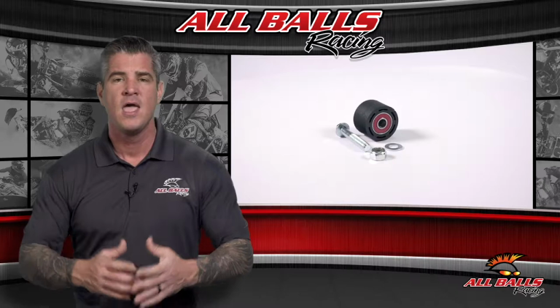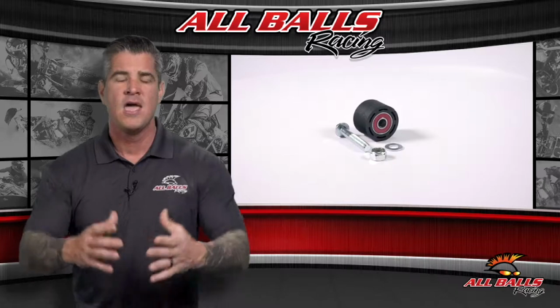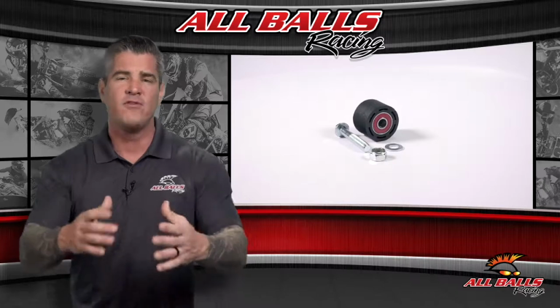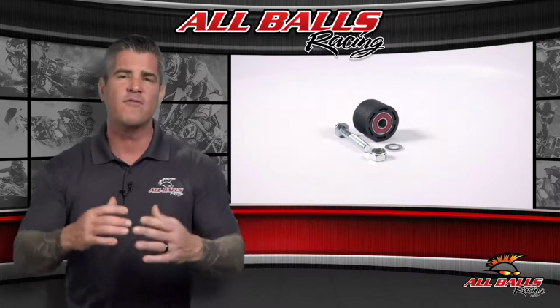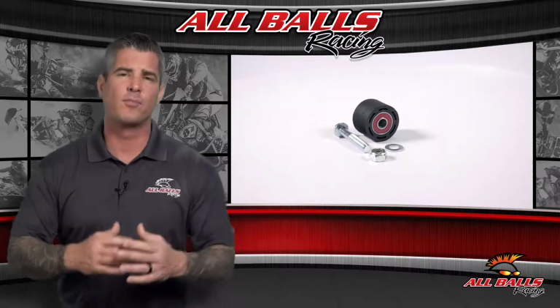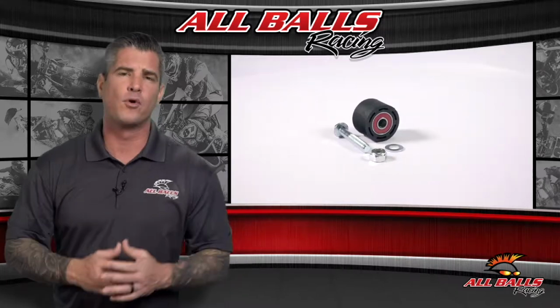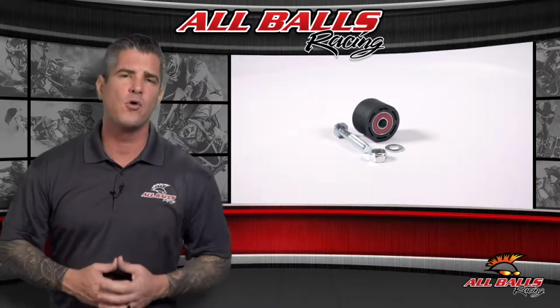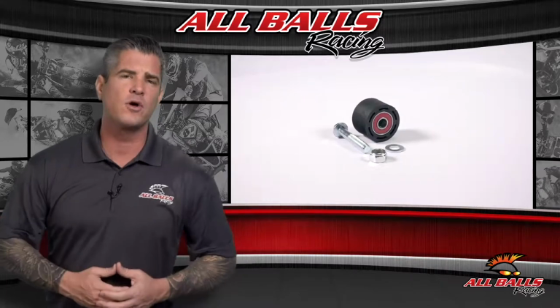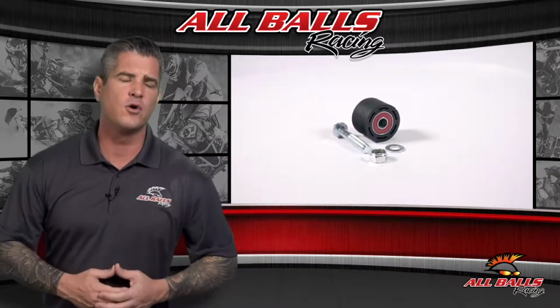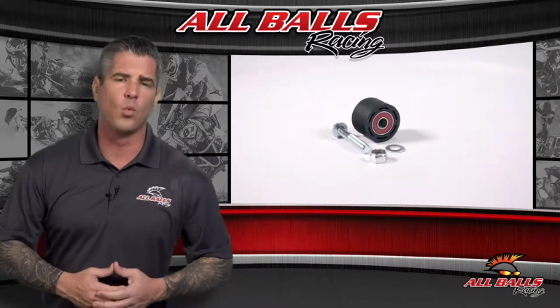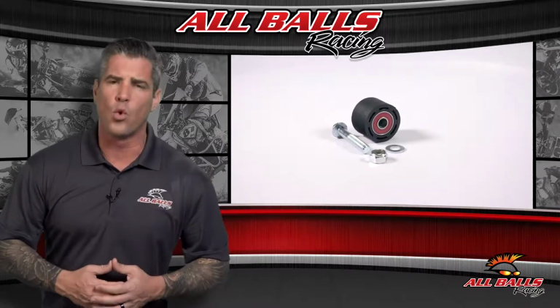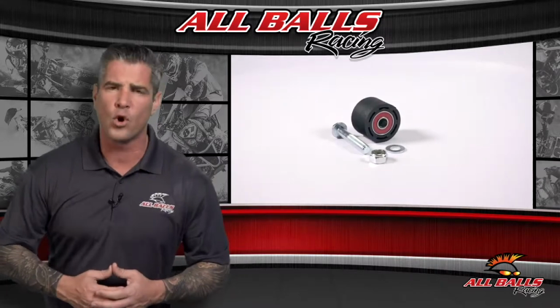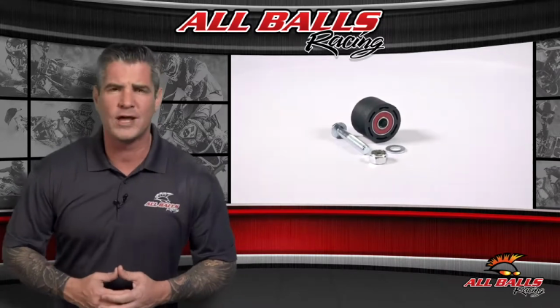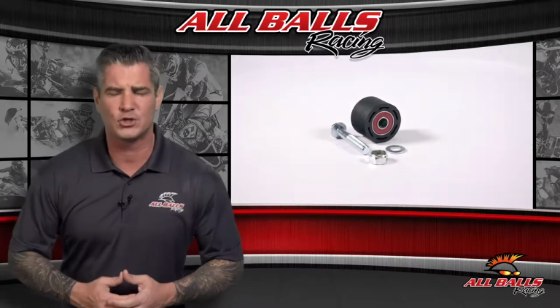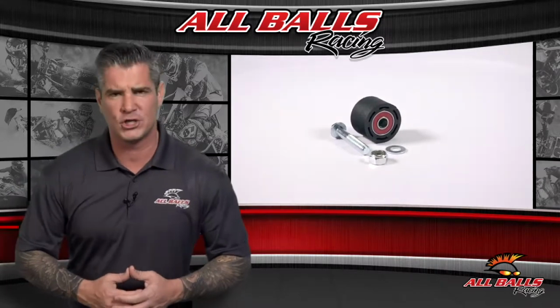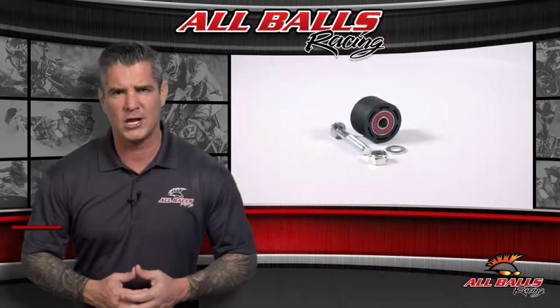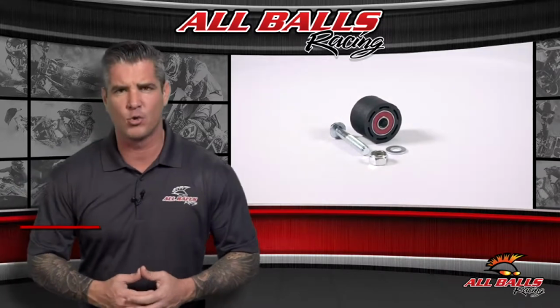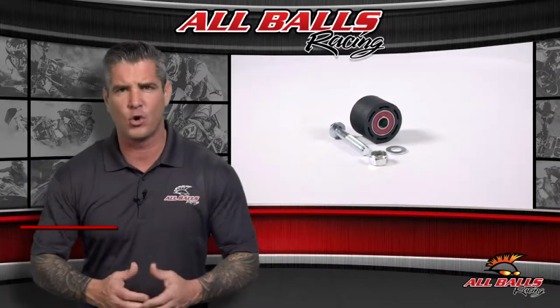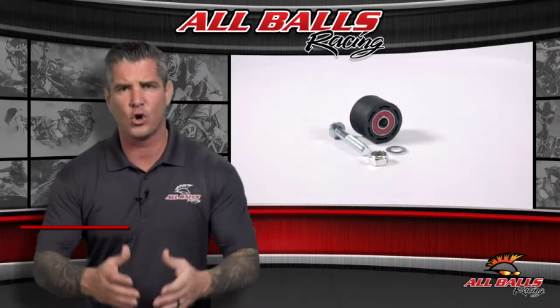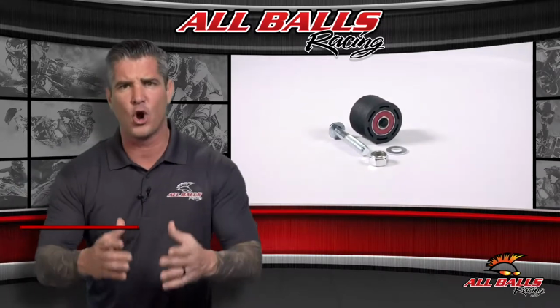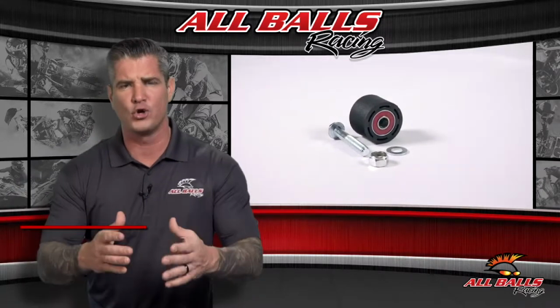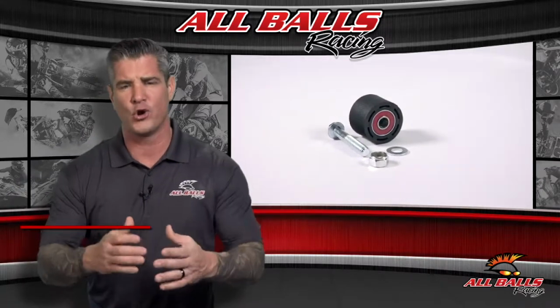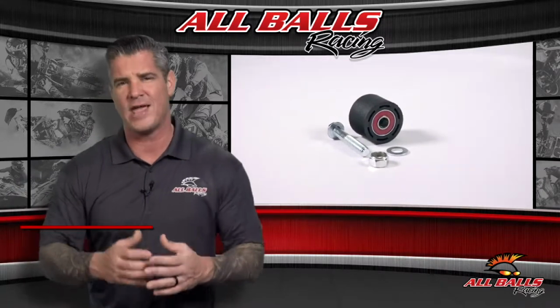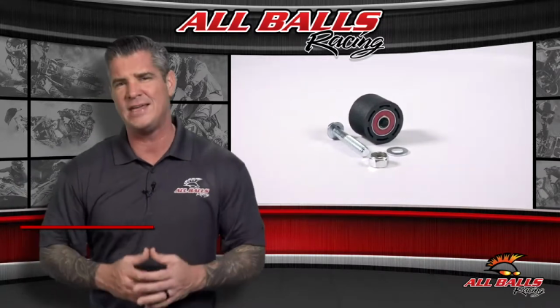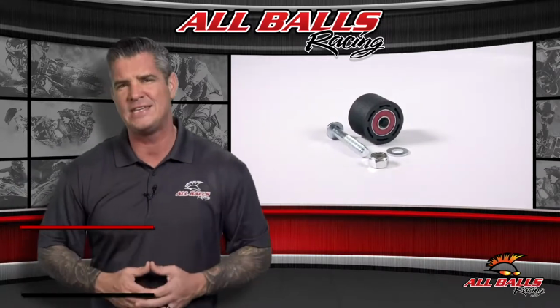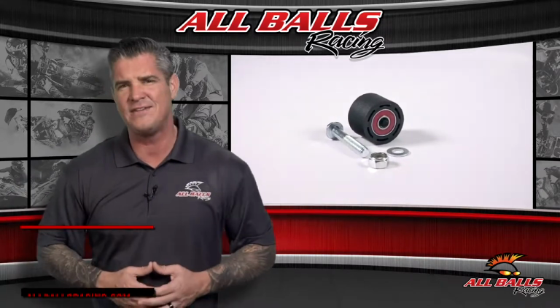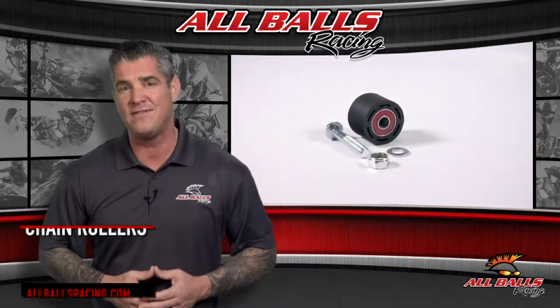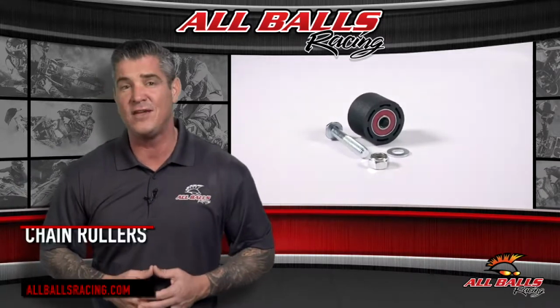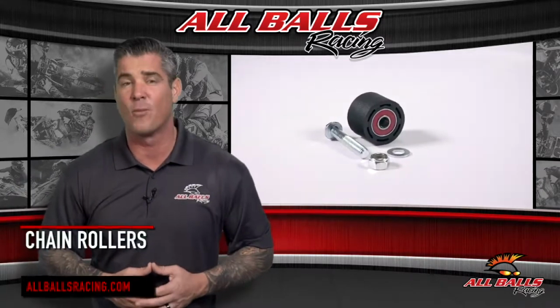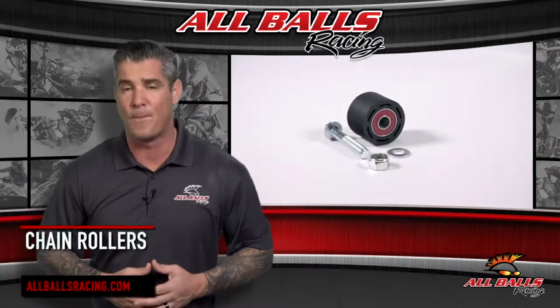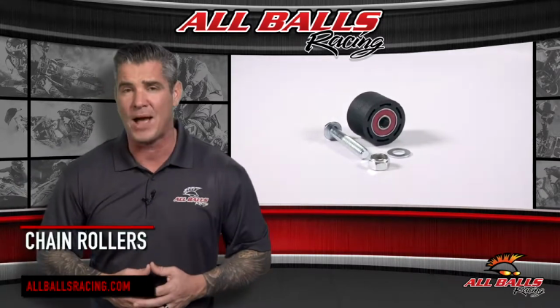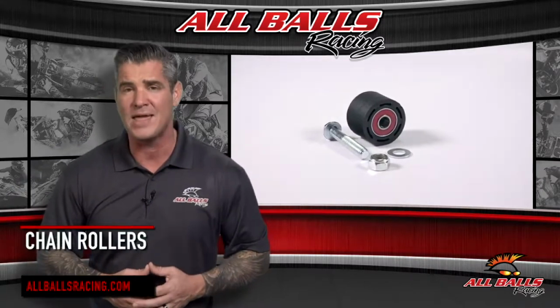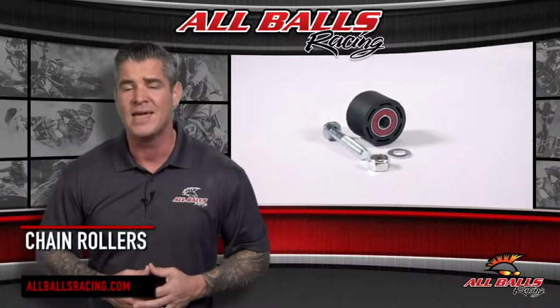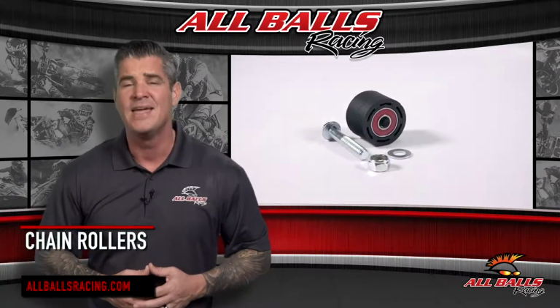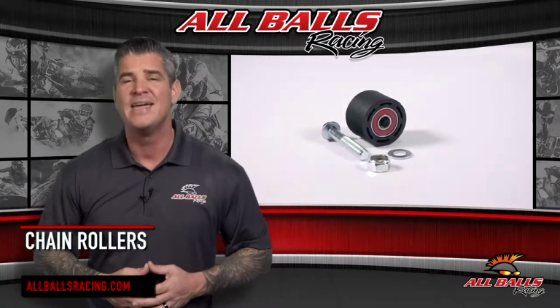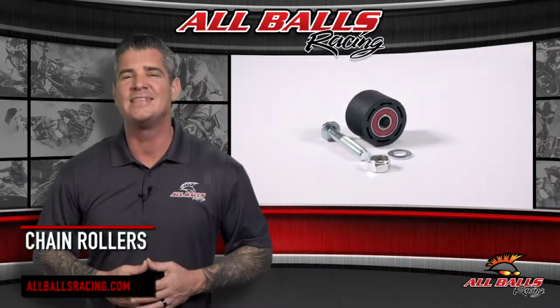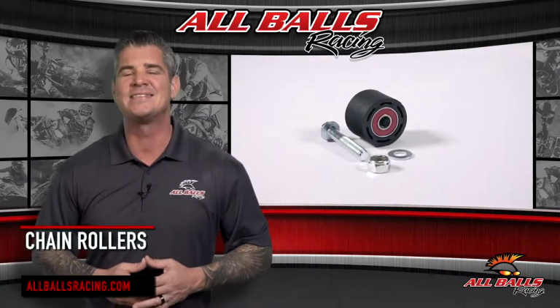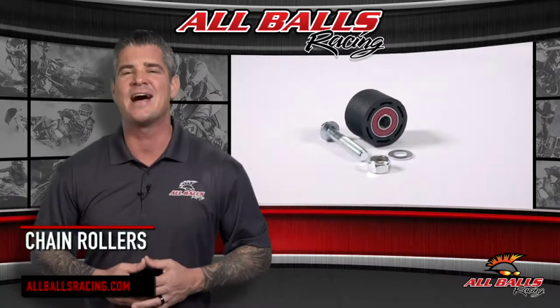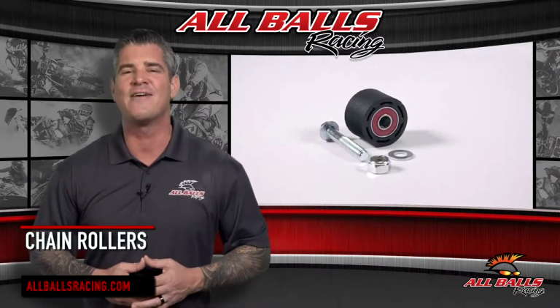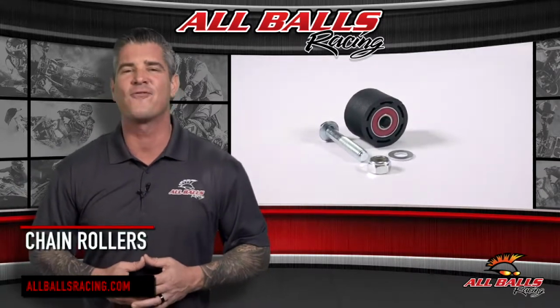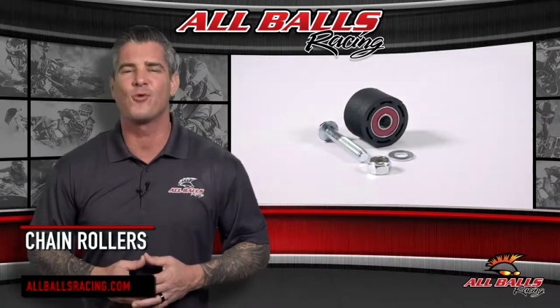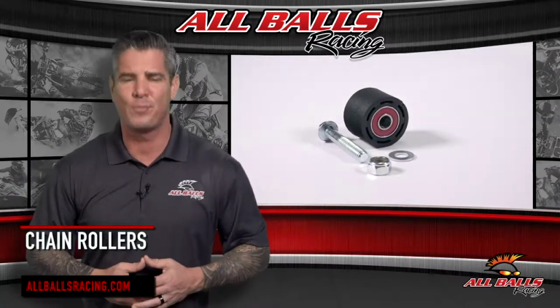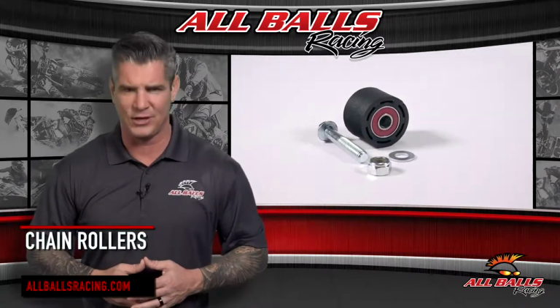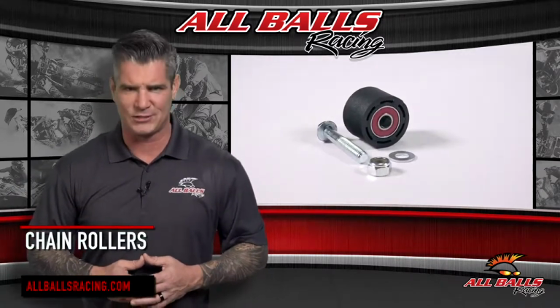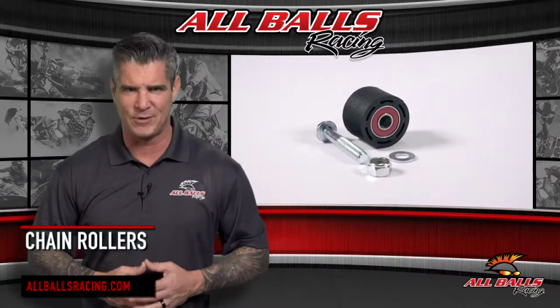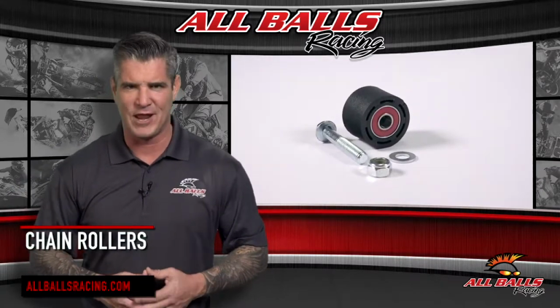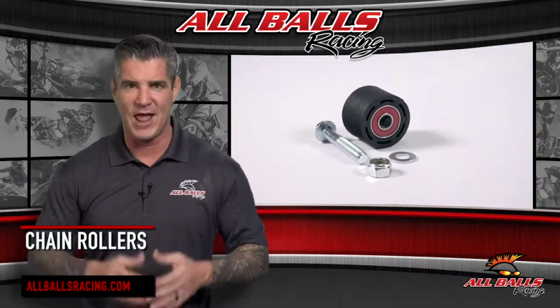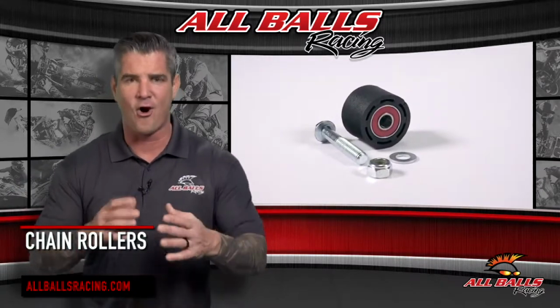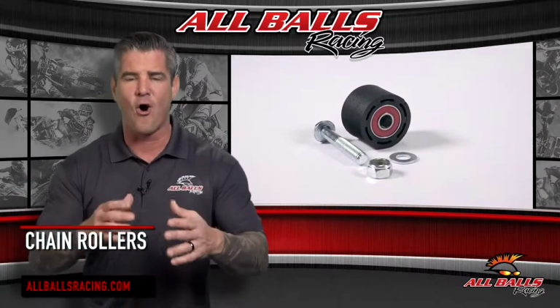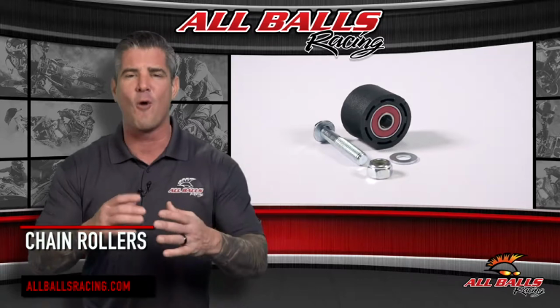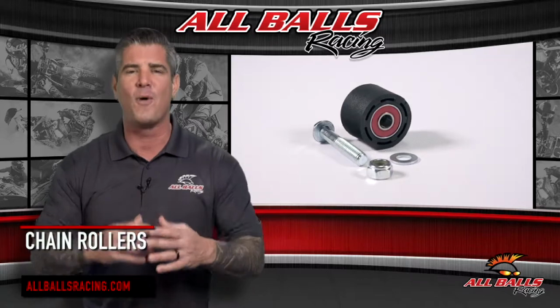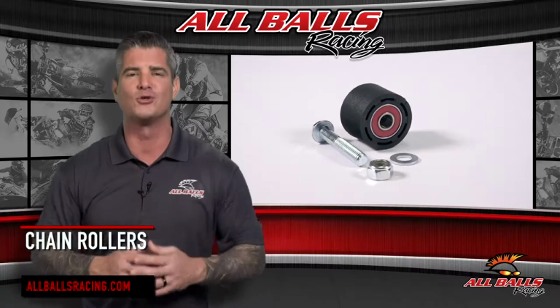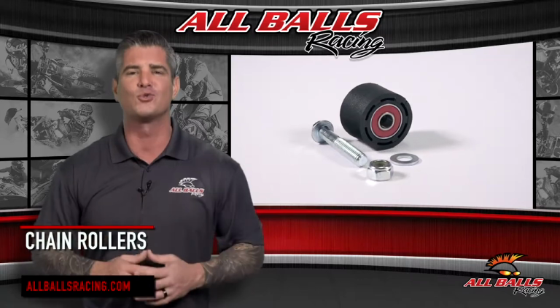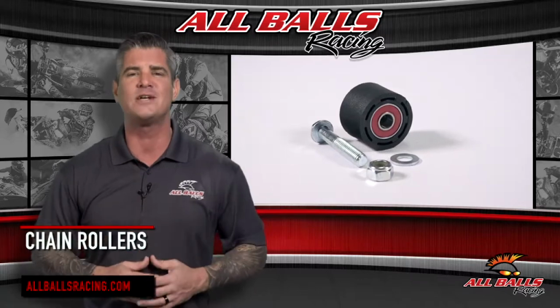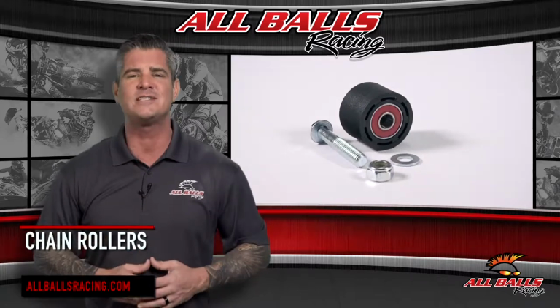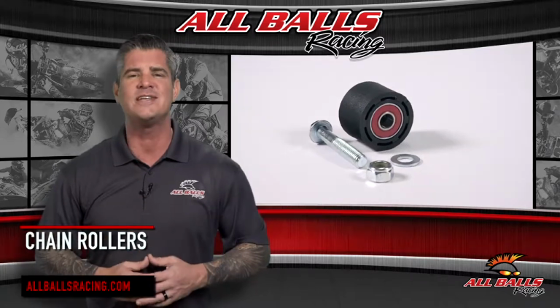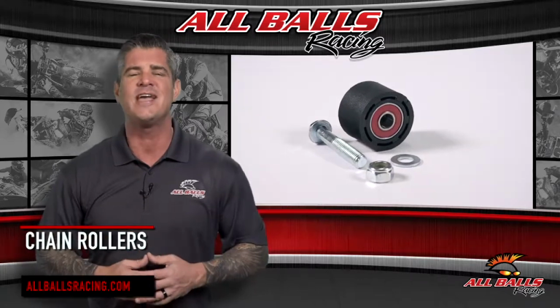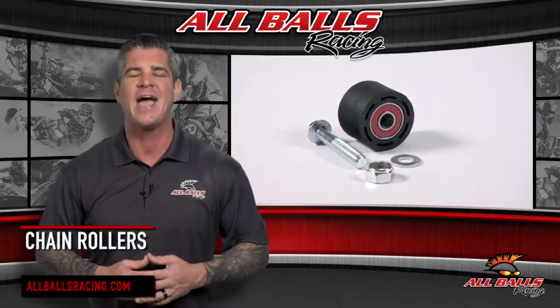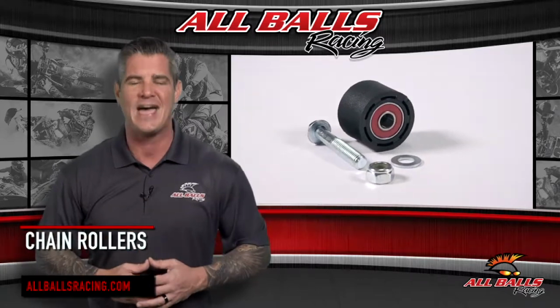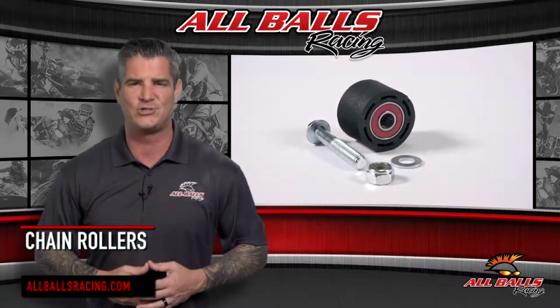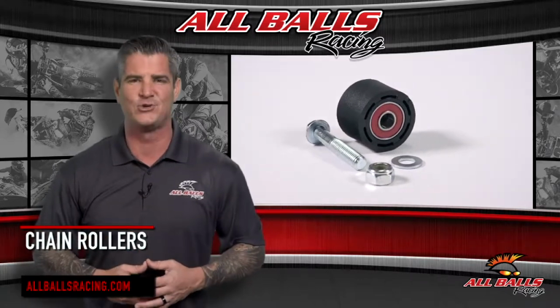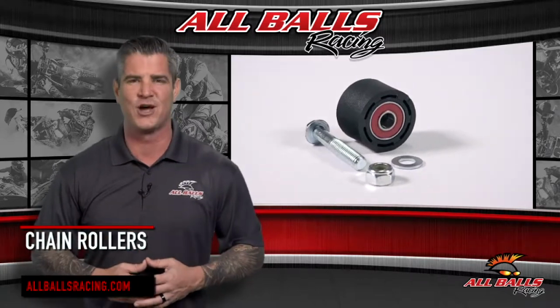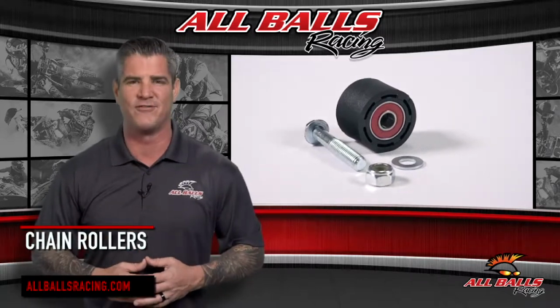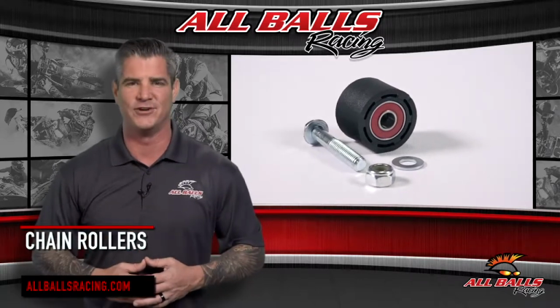If you have a broken or worn out chain roller on your ATV or bike, it's time for replacement and All Balls Racing has you covered.